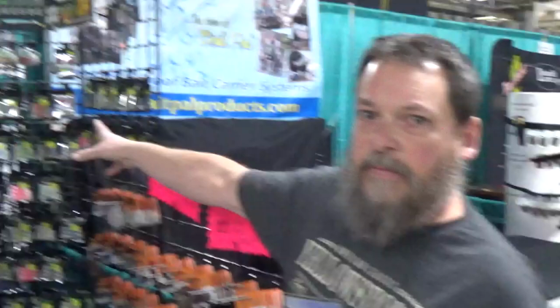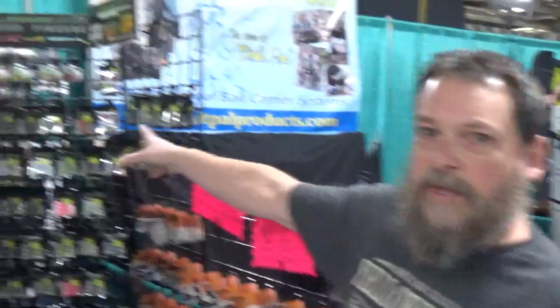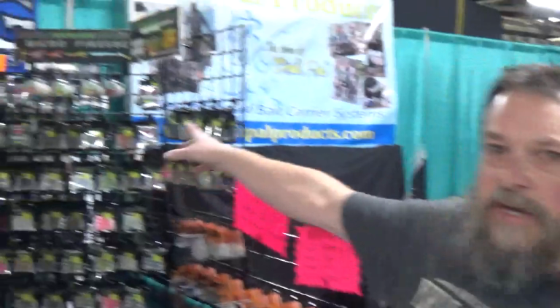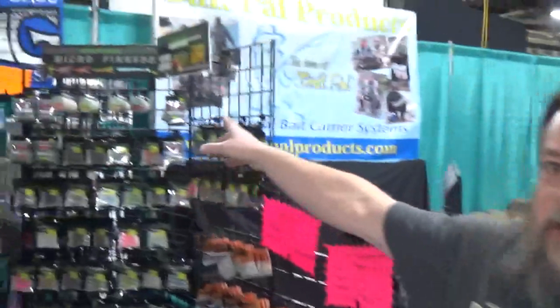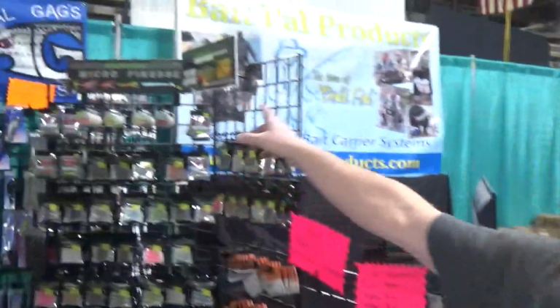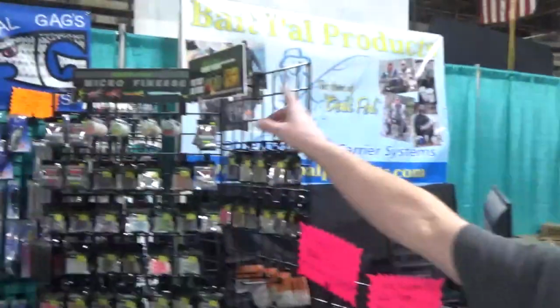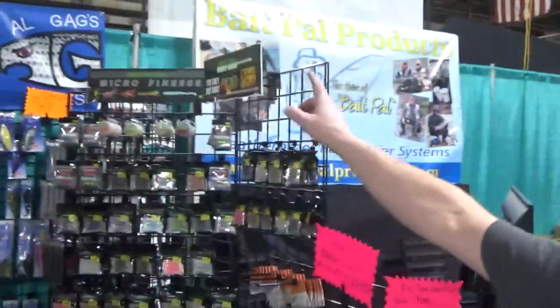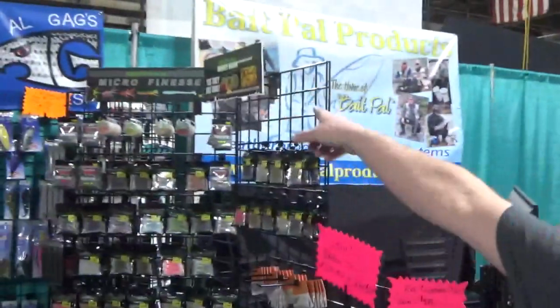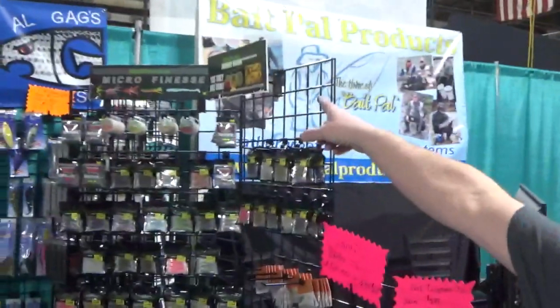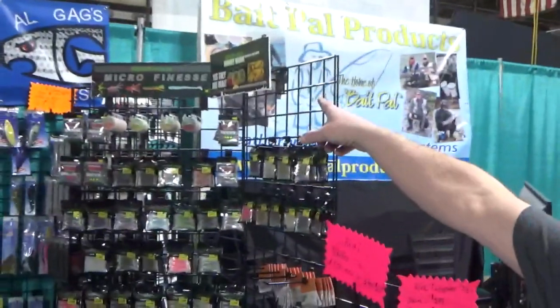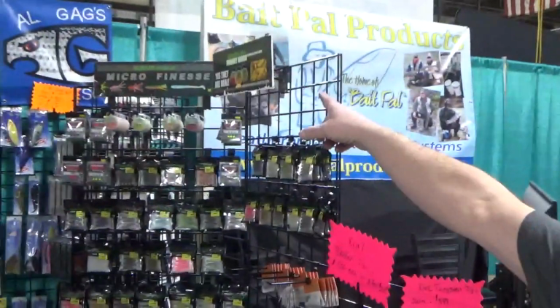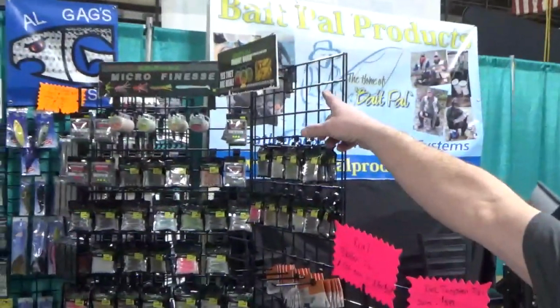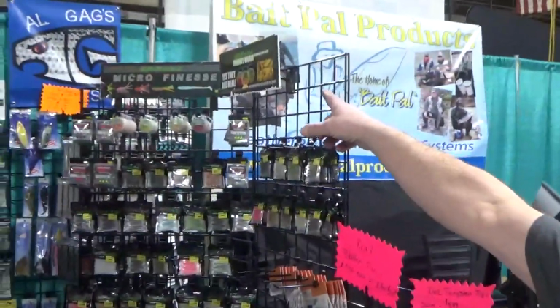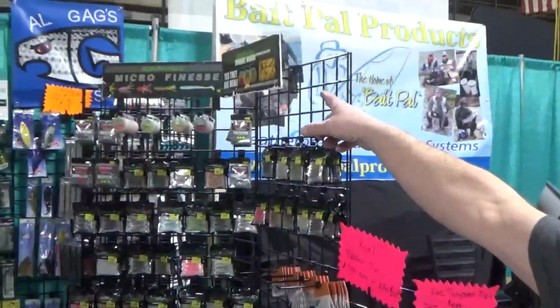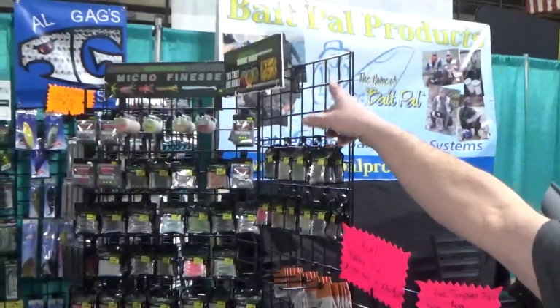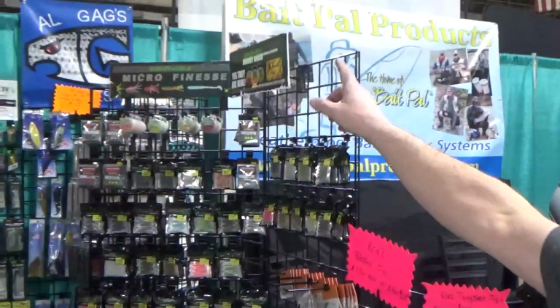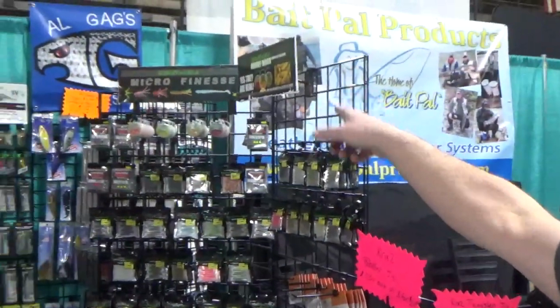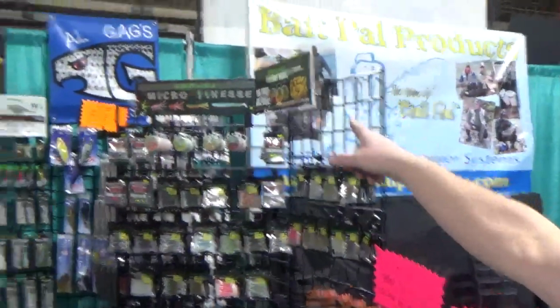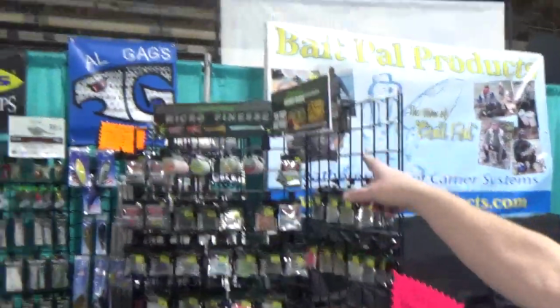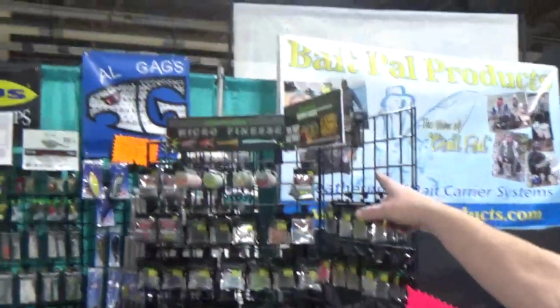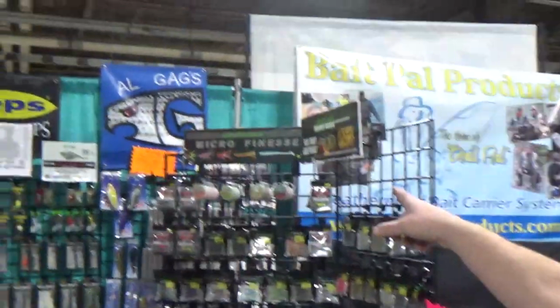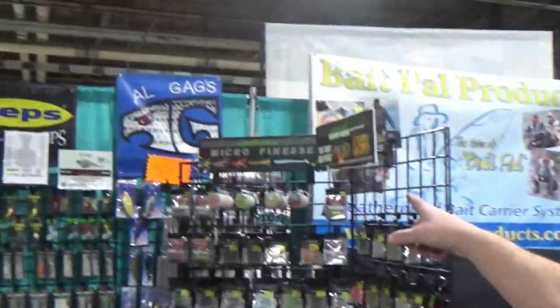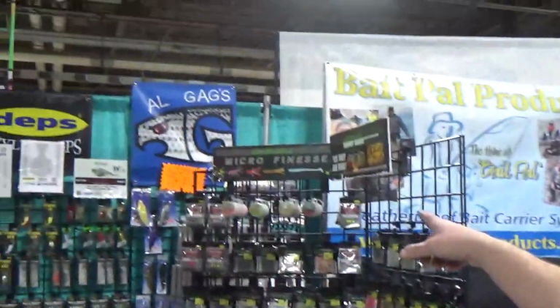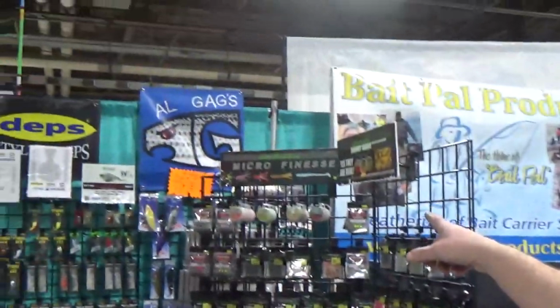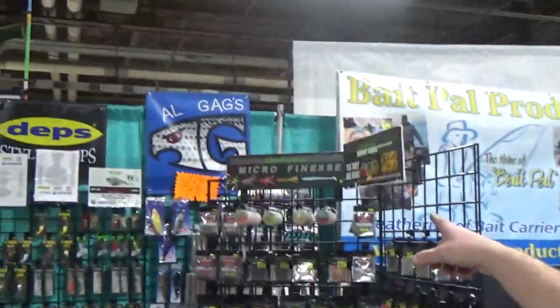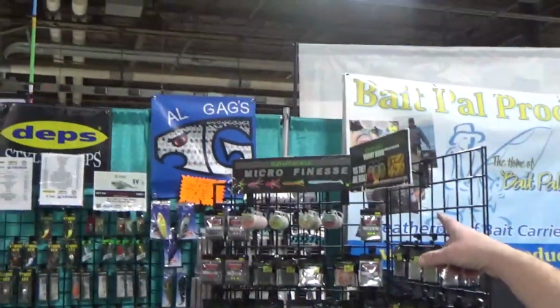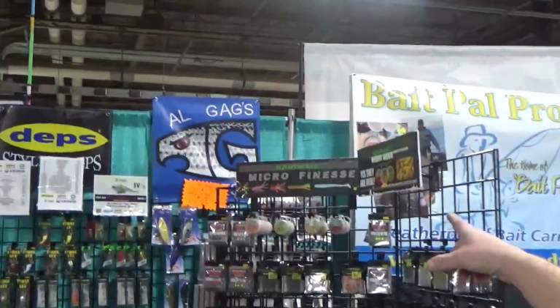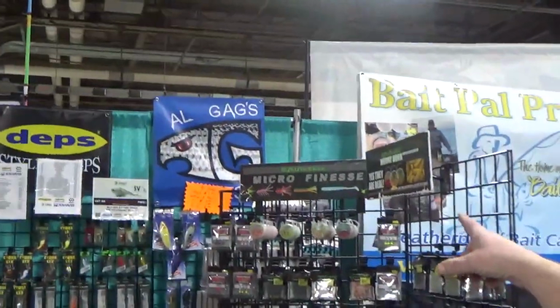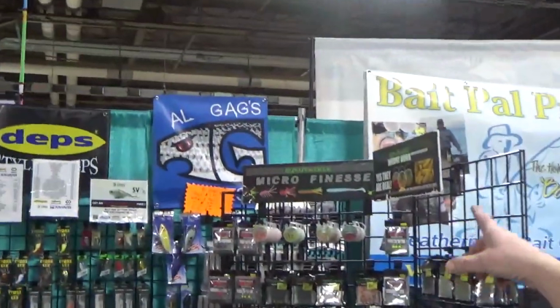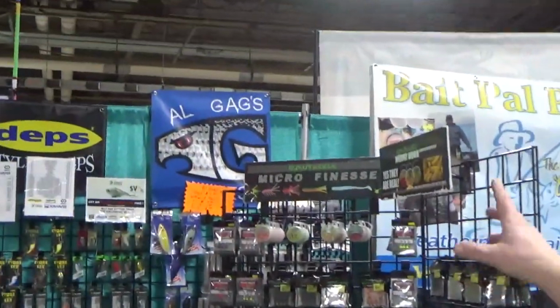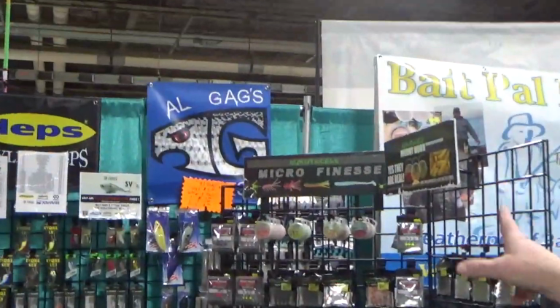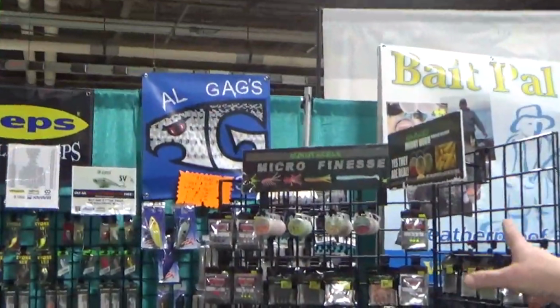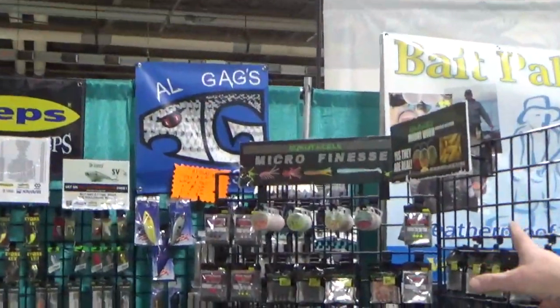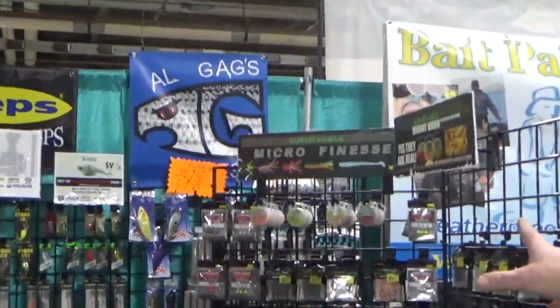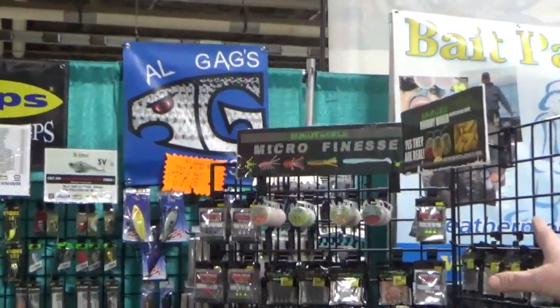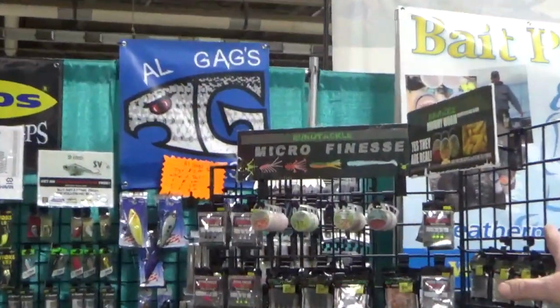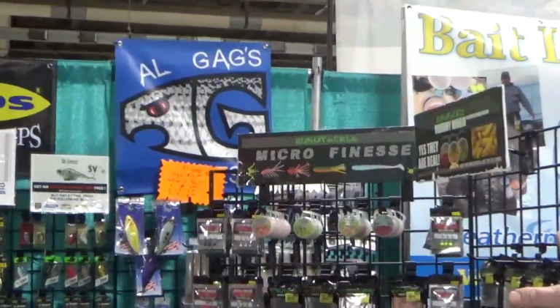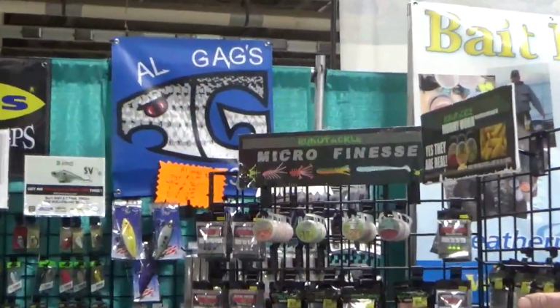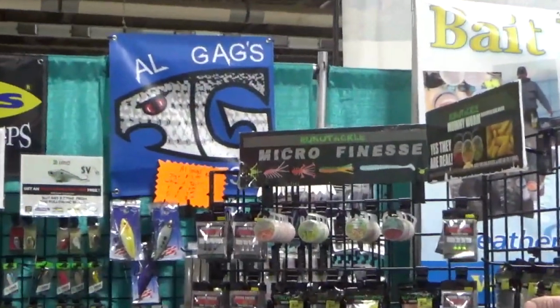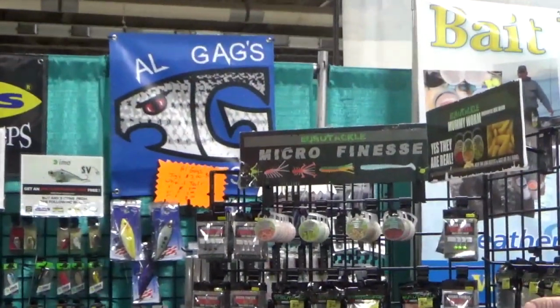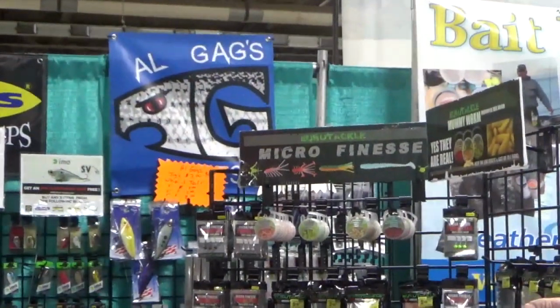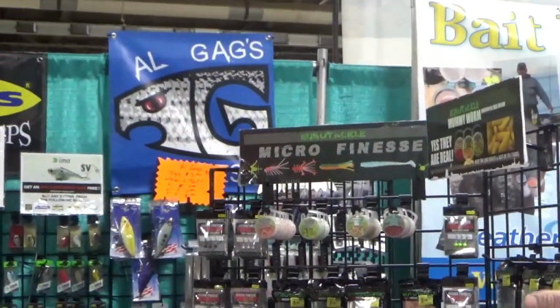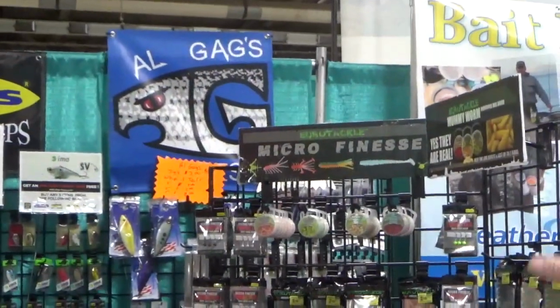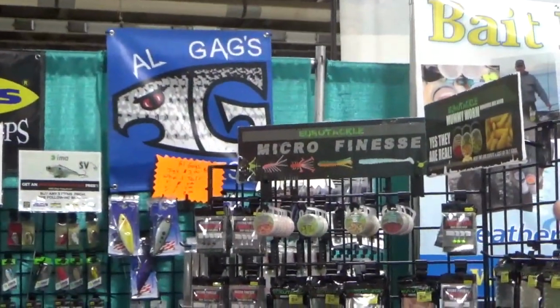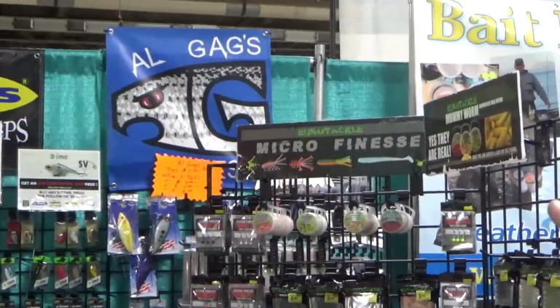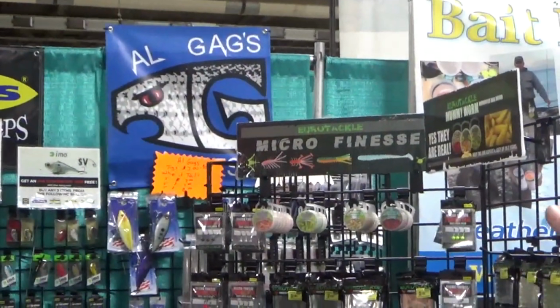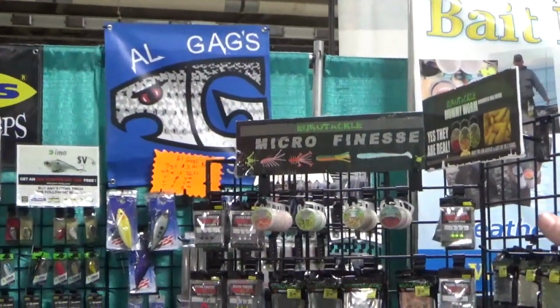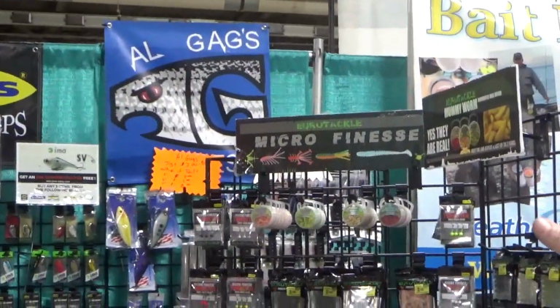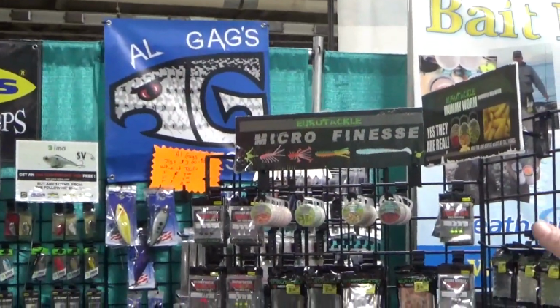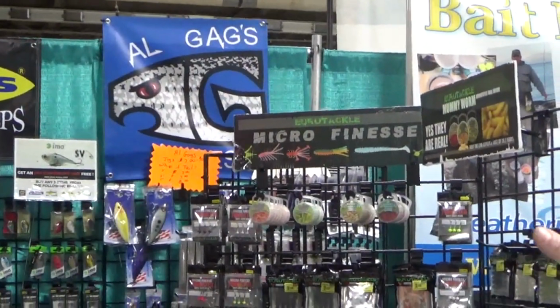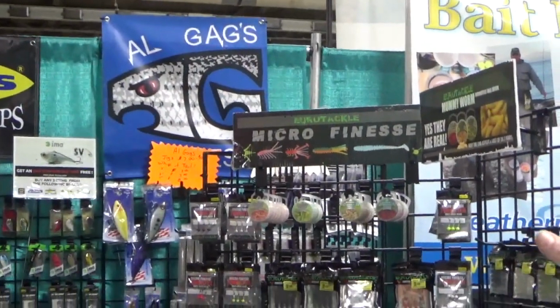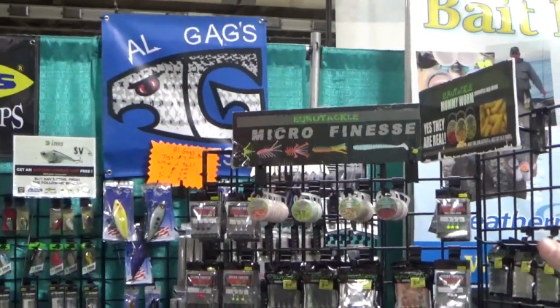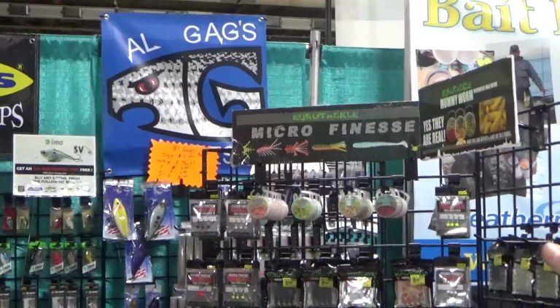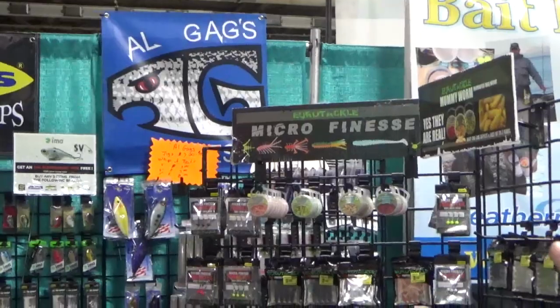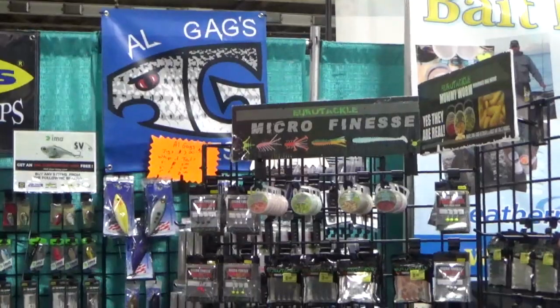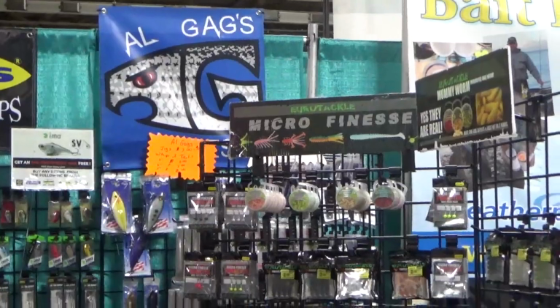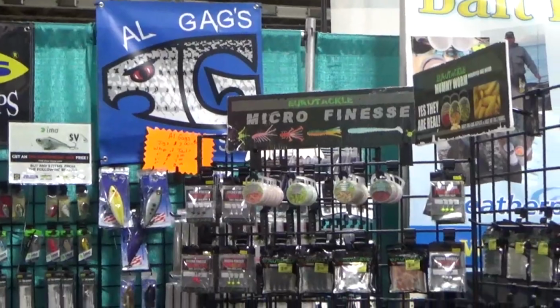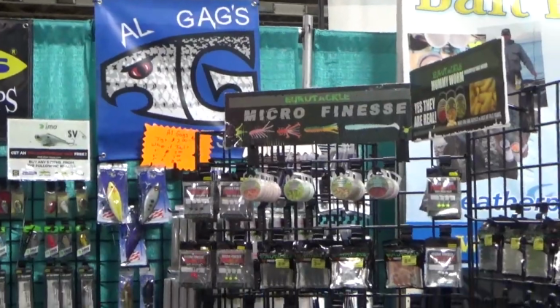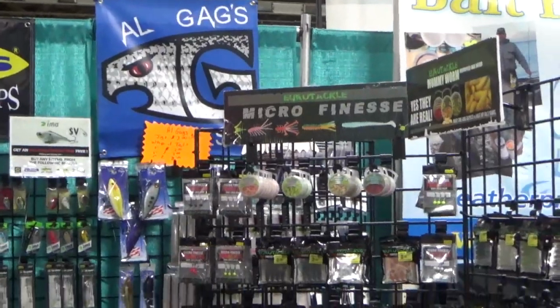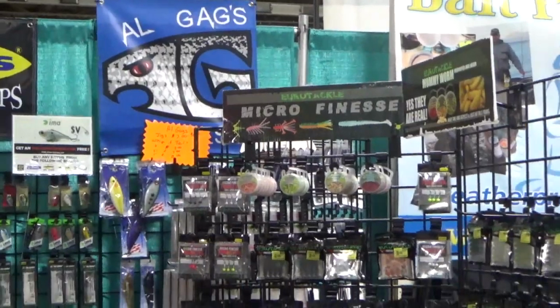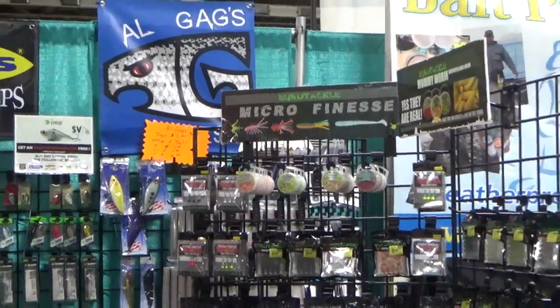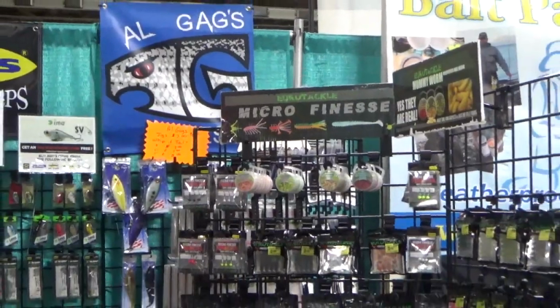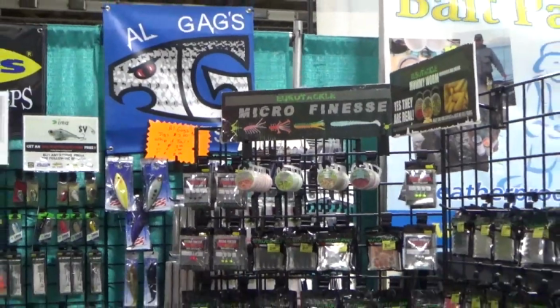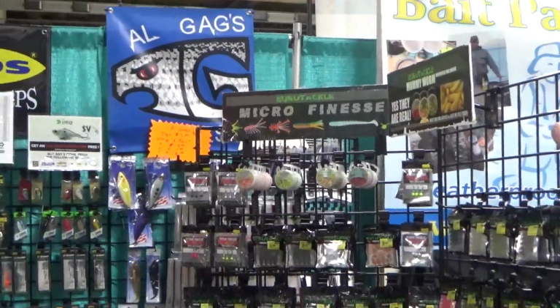In the back corner, we have Al Gags lures, a full line of saltwater lures for all you striper fishermen, tuna fishermen.